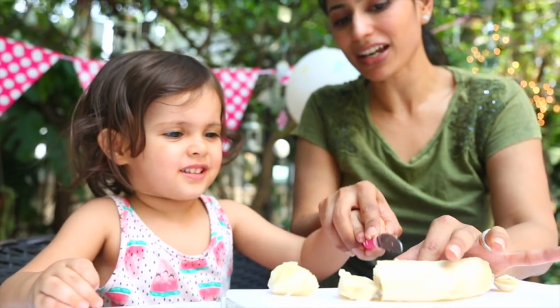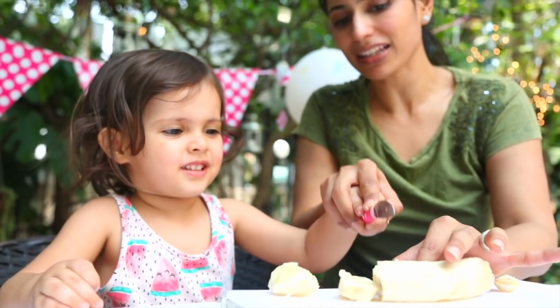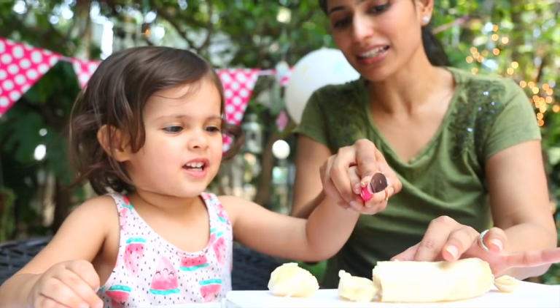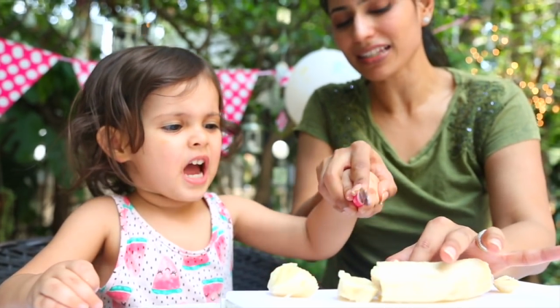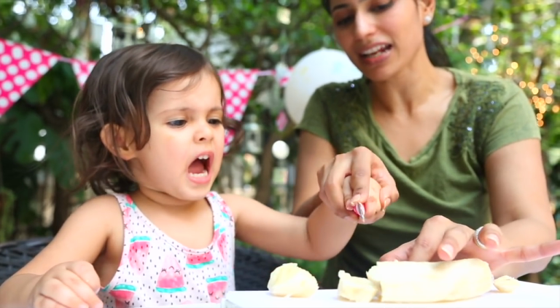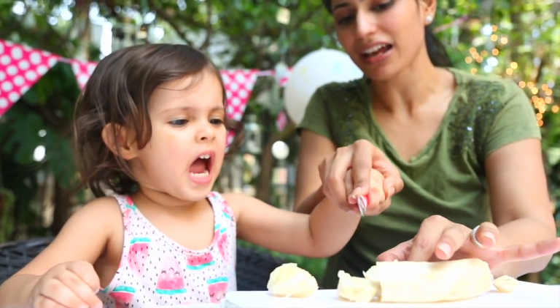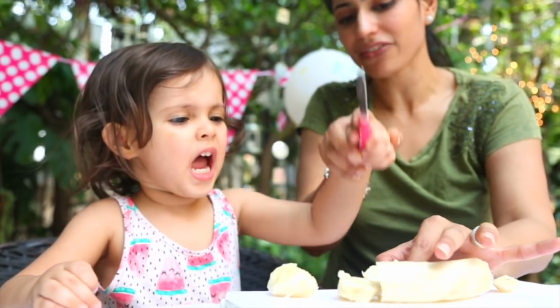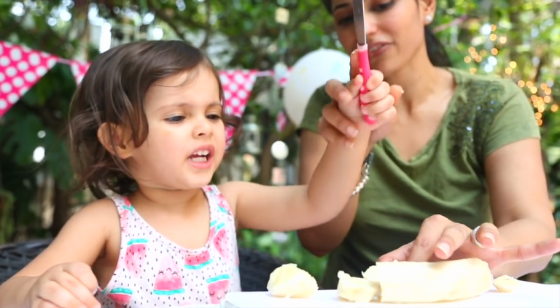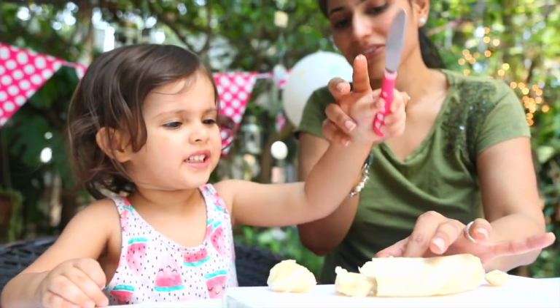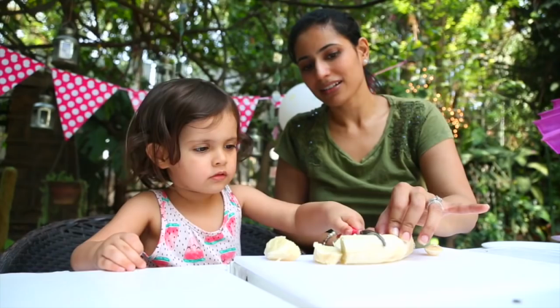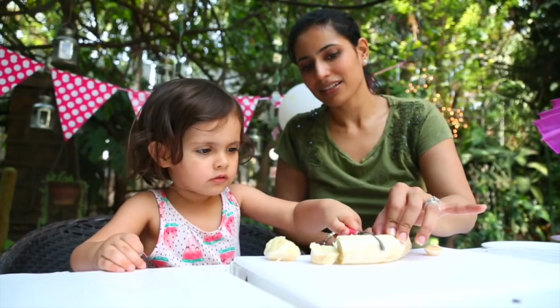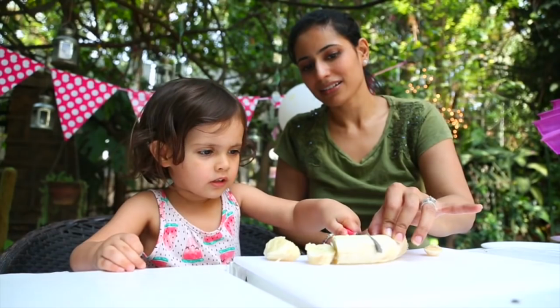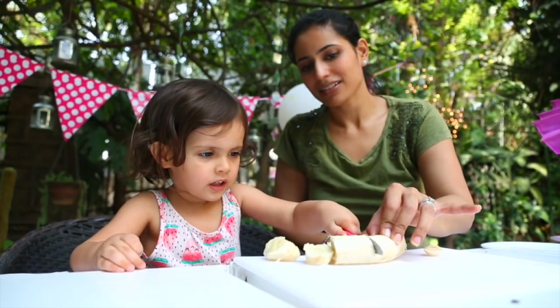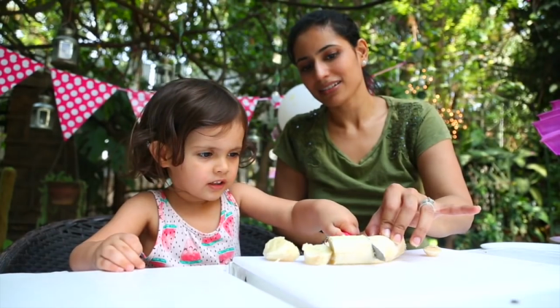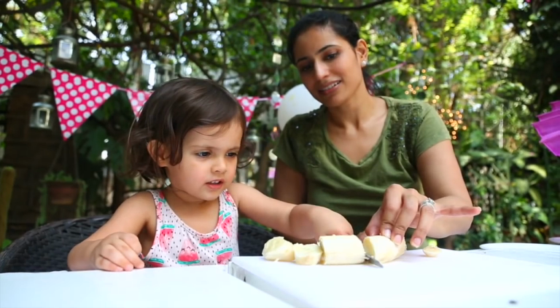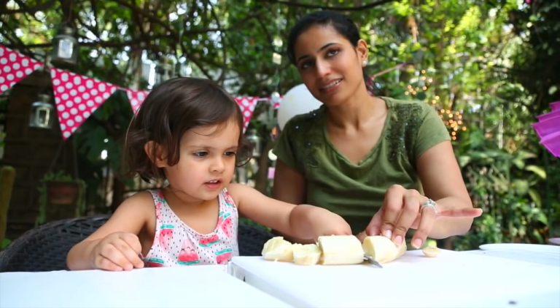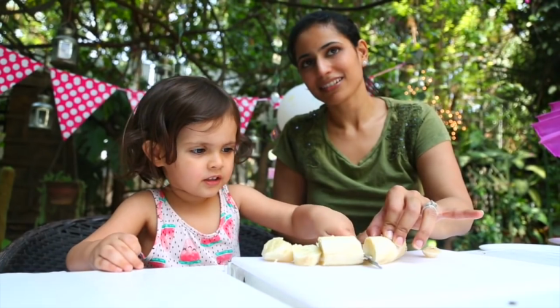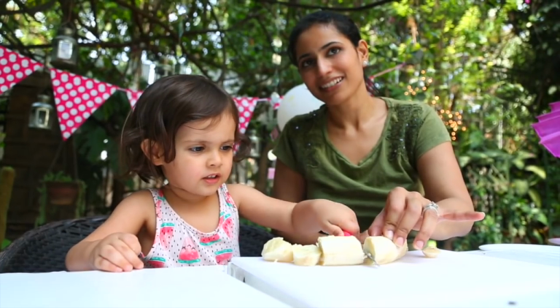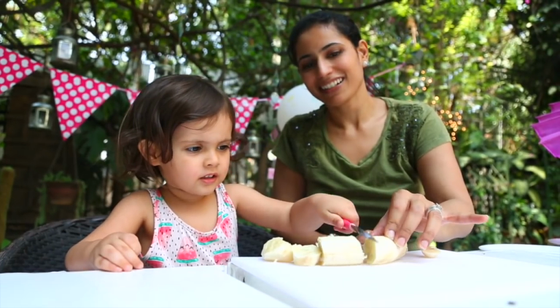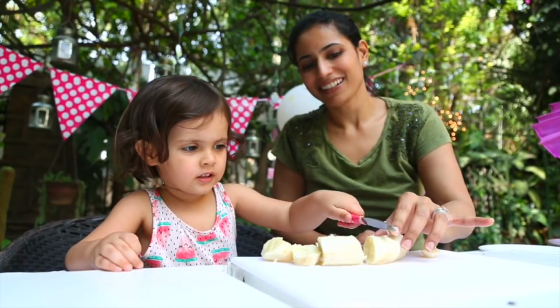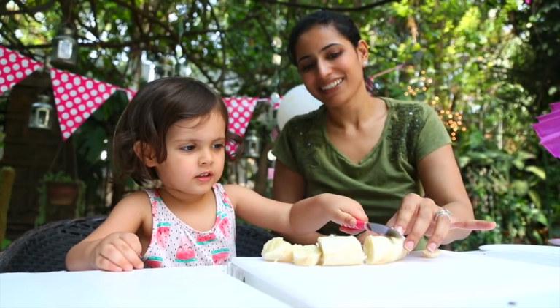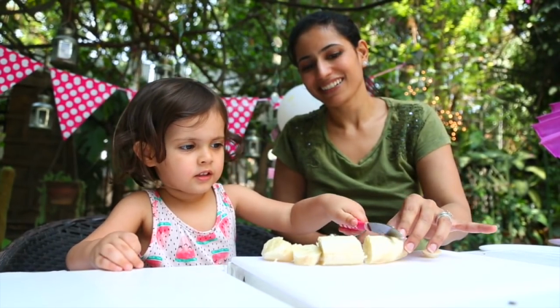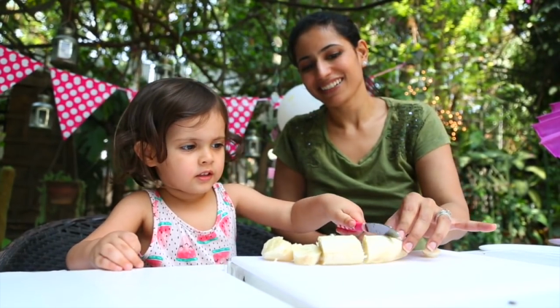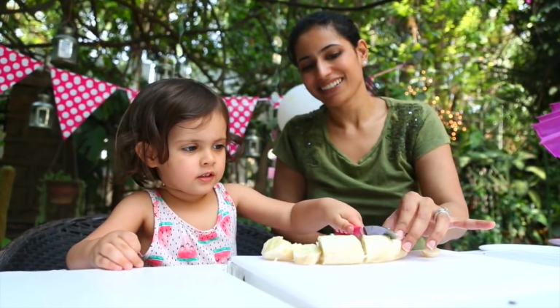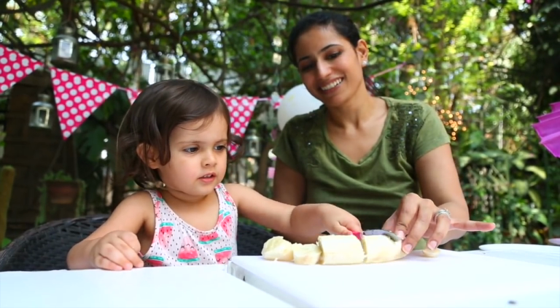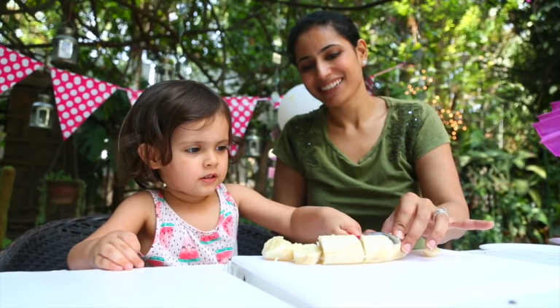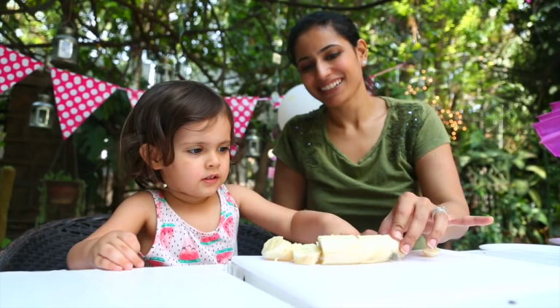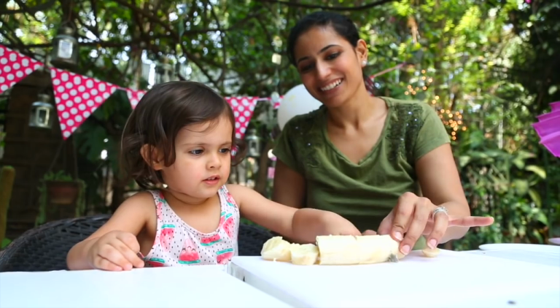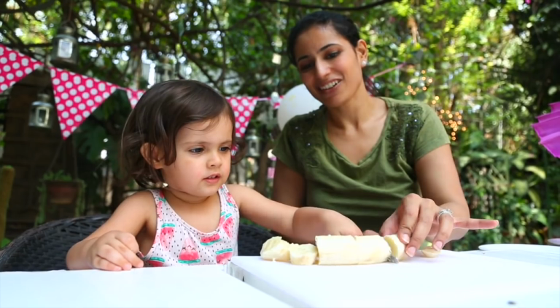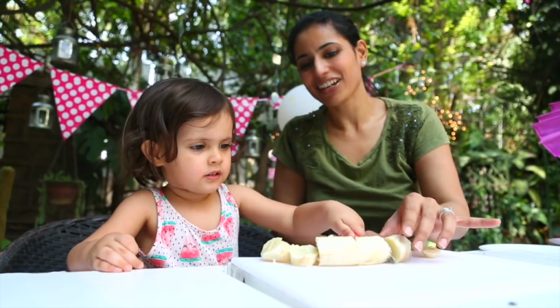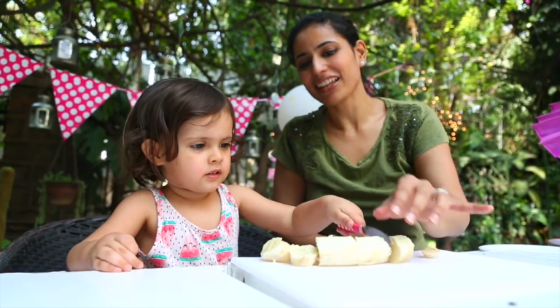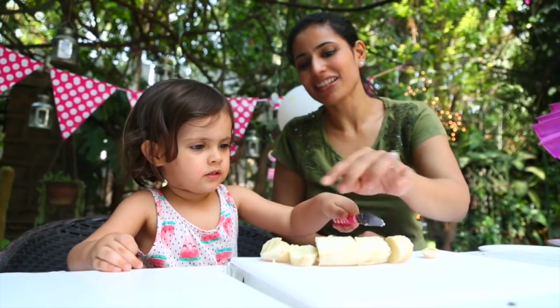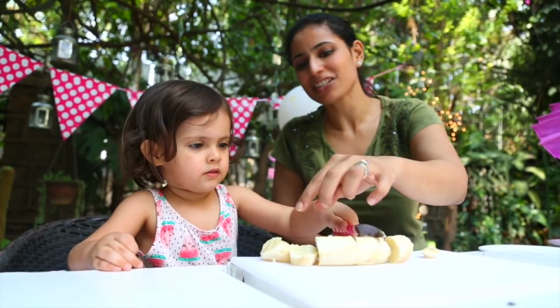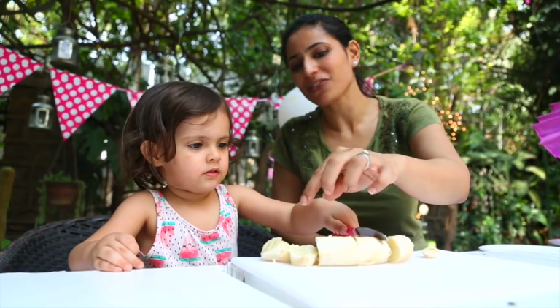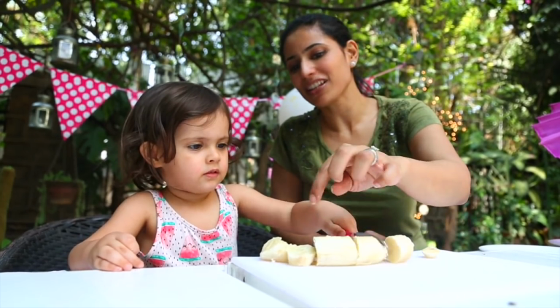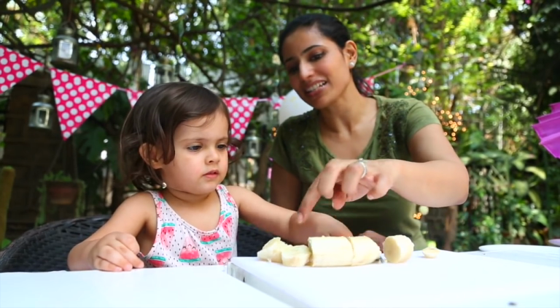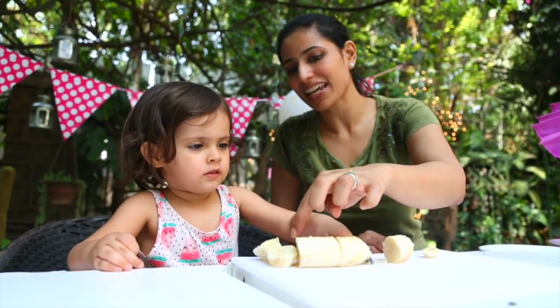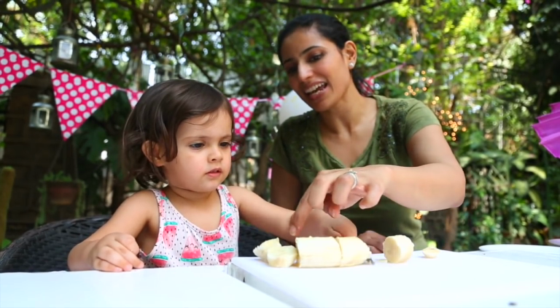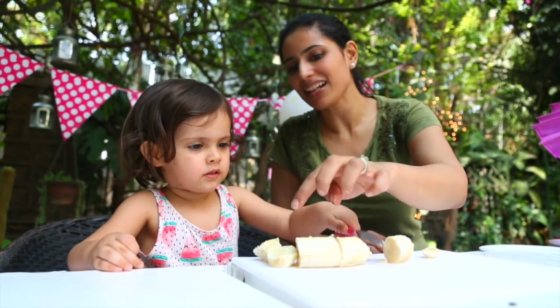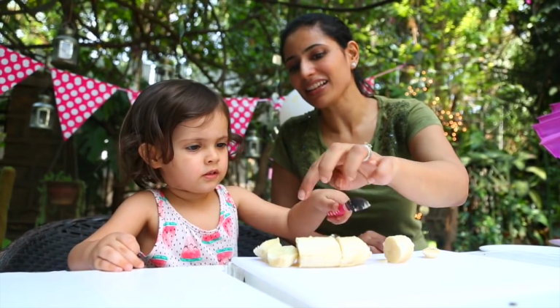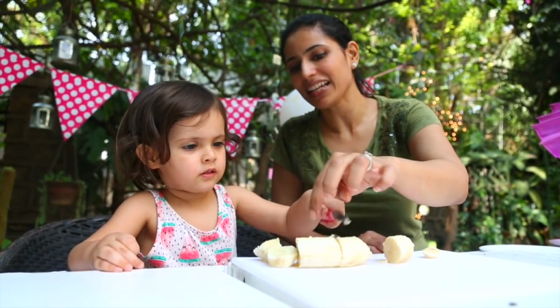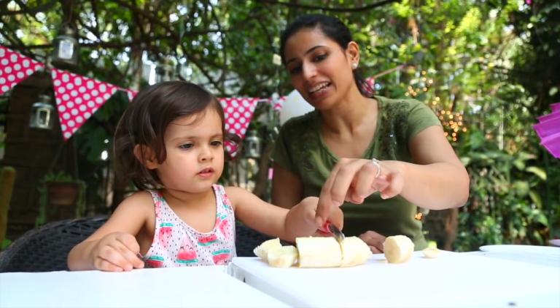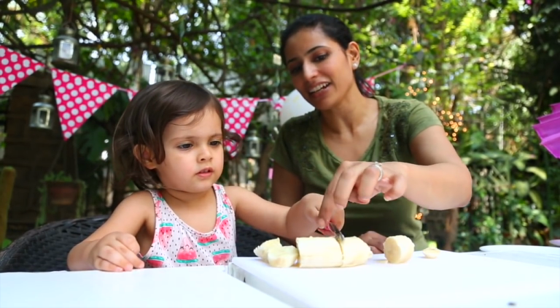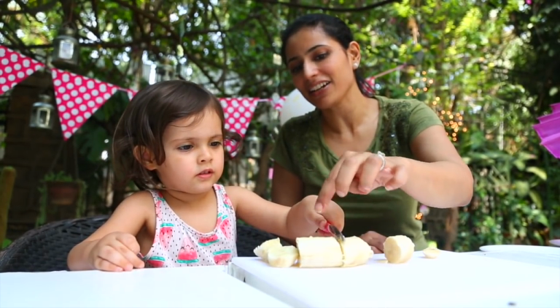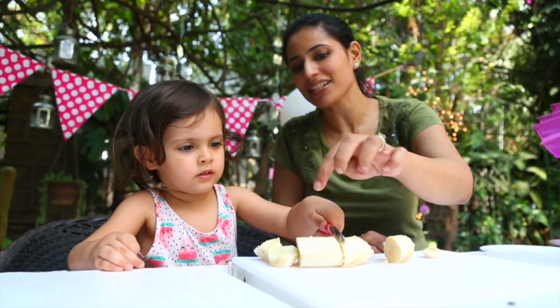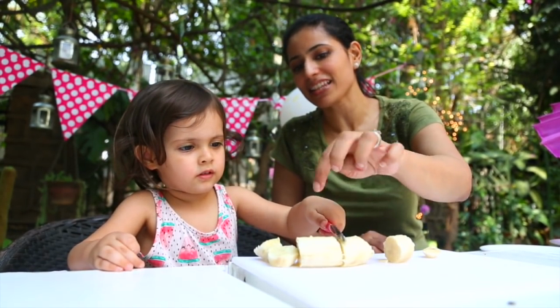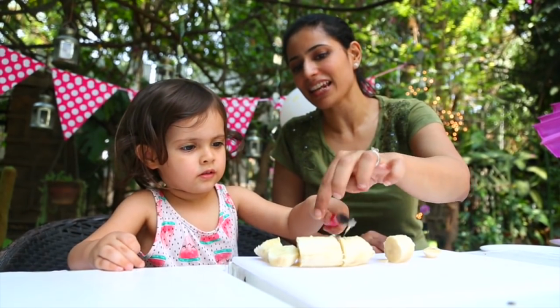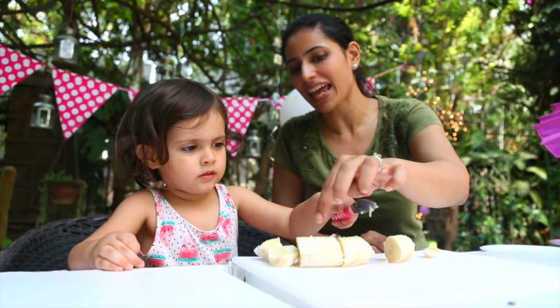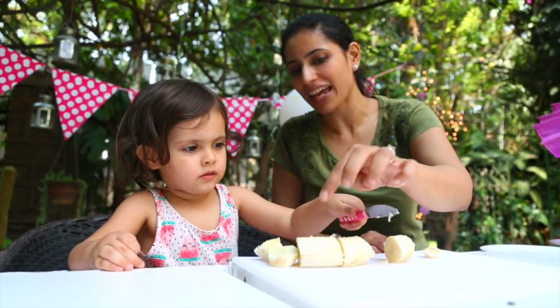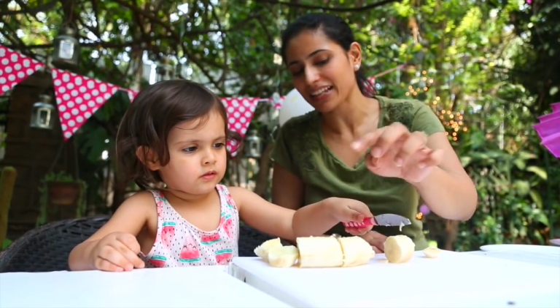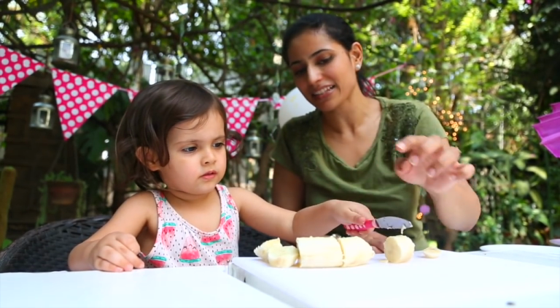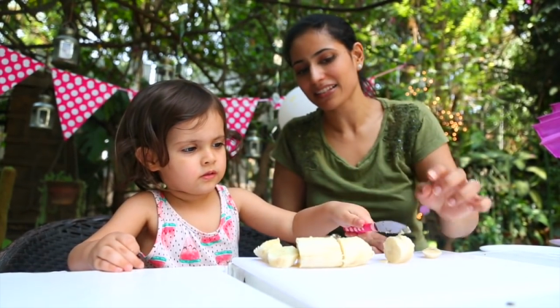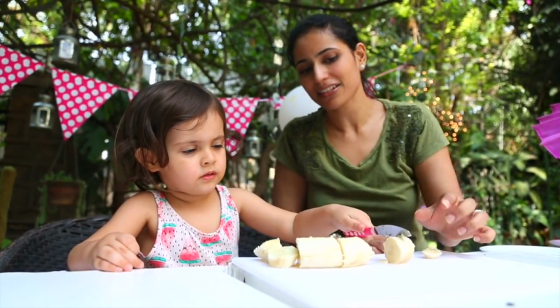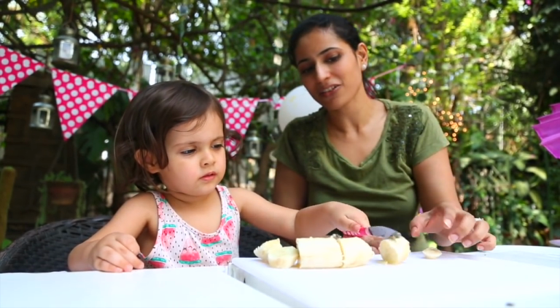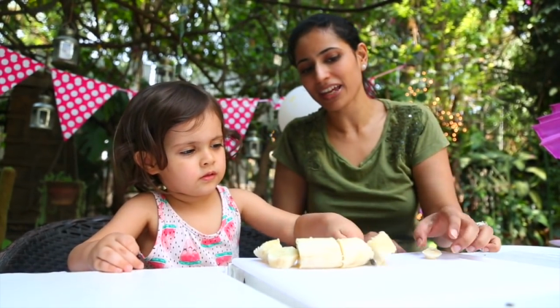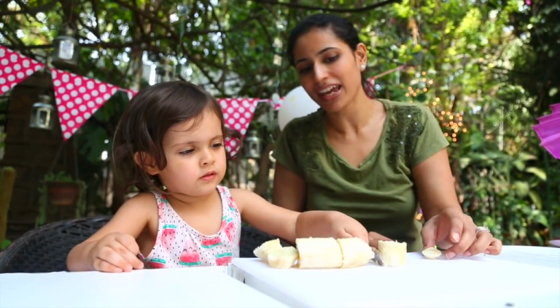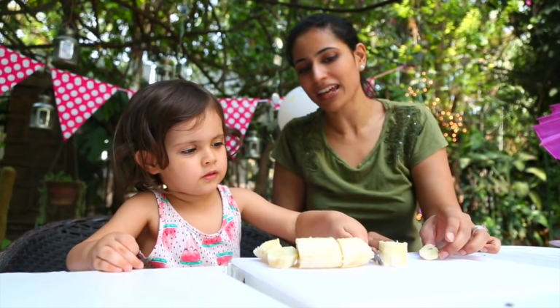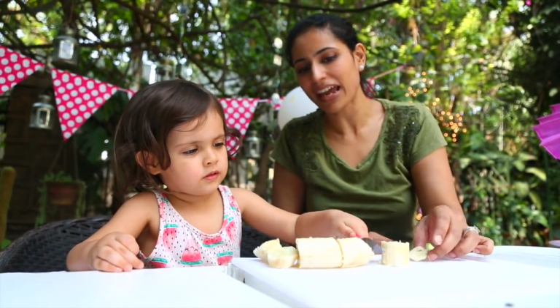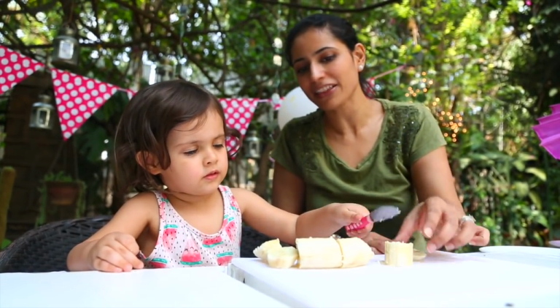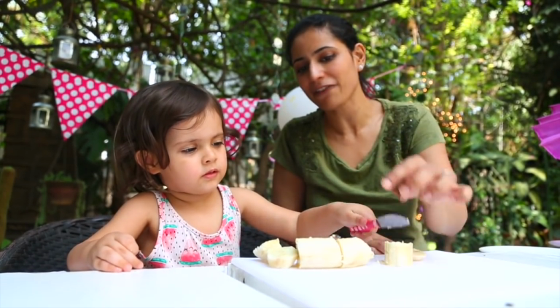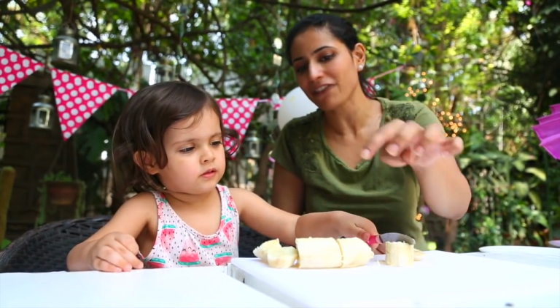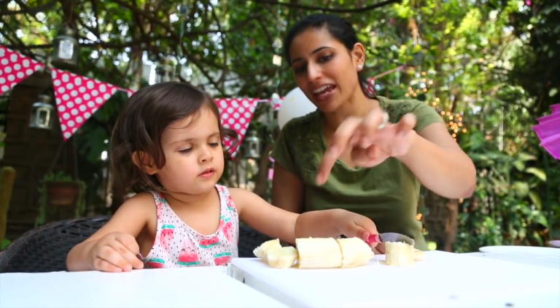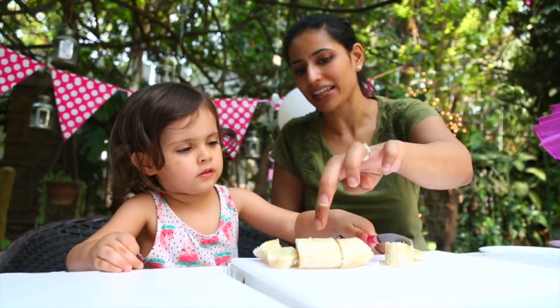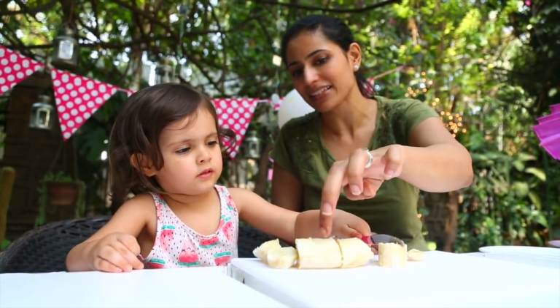Now cut this in half! Okay, this is for the tail, the ears, the leg. Okay? And the face!